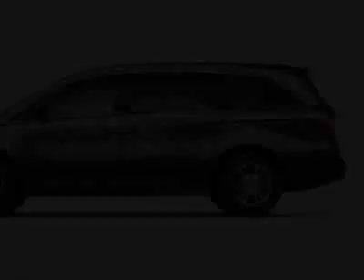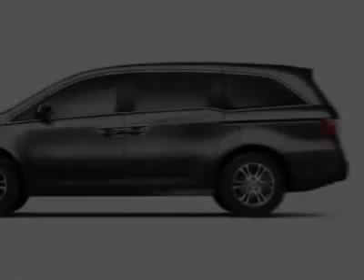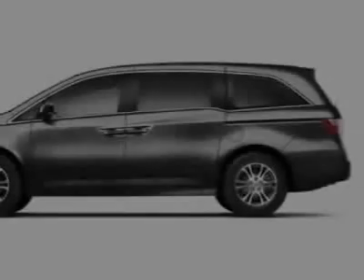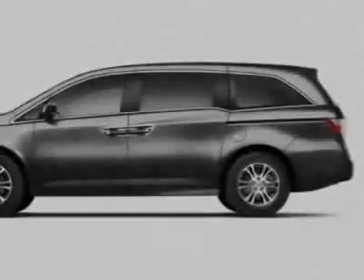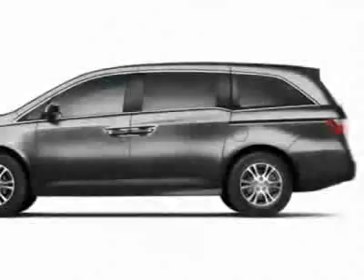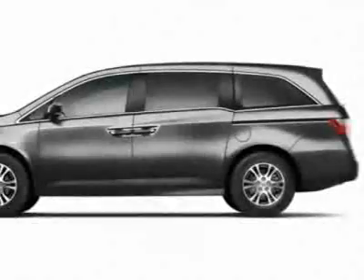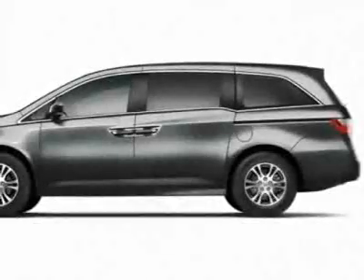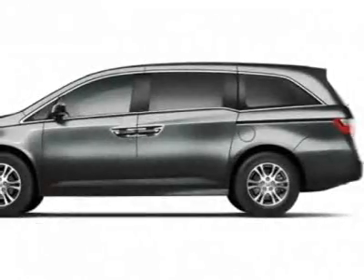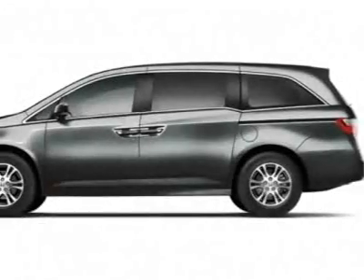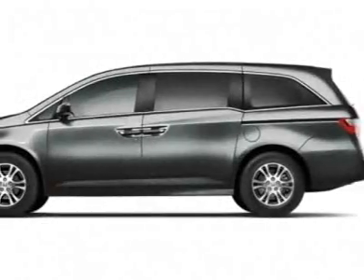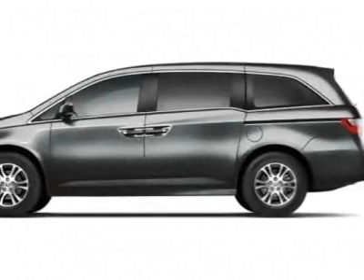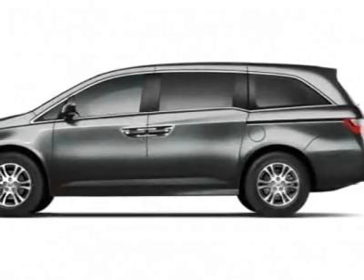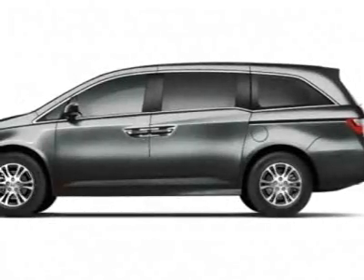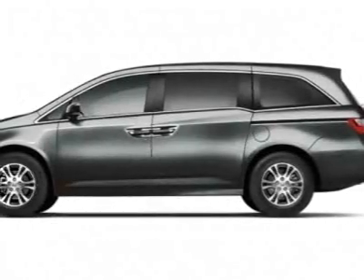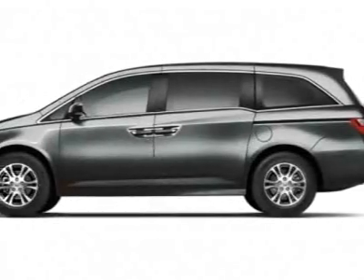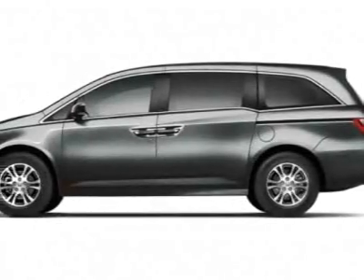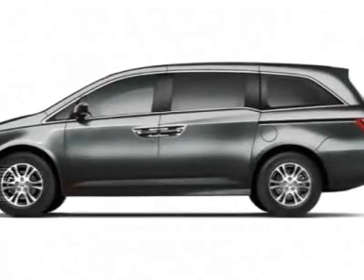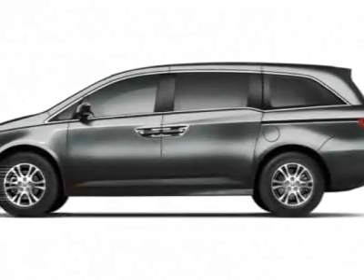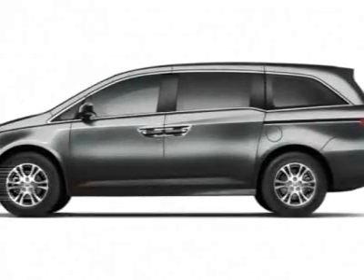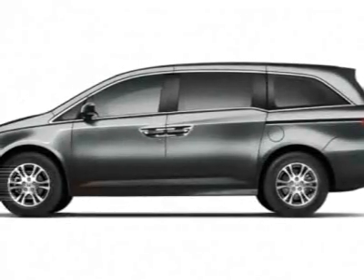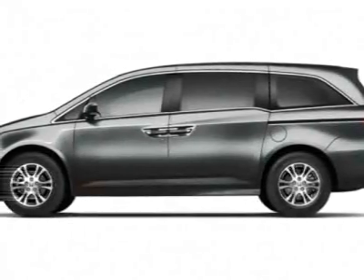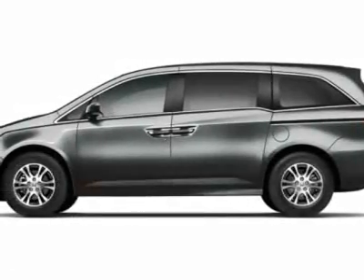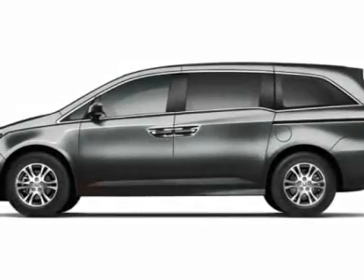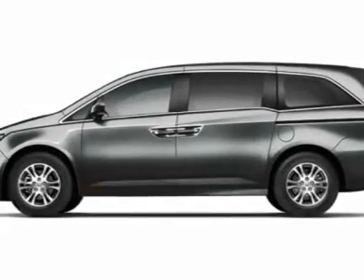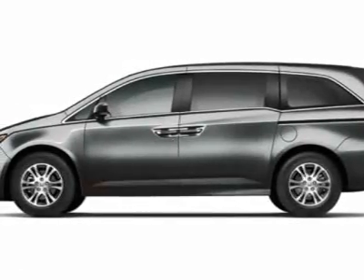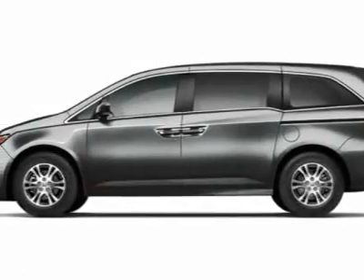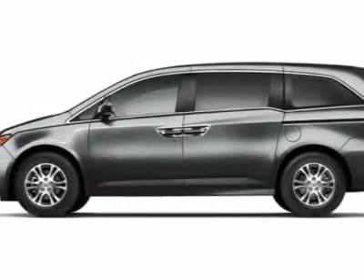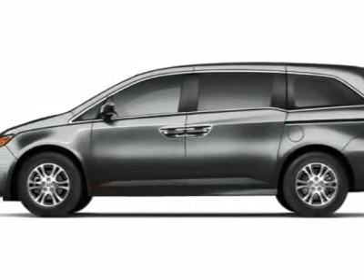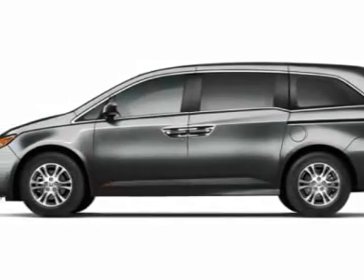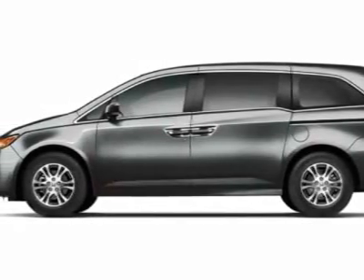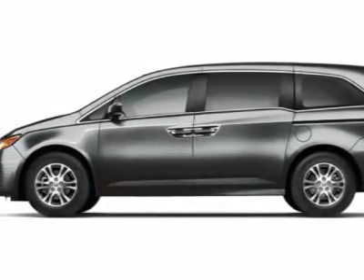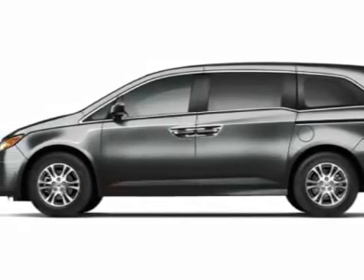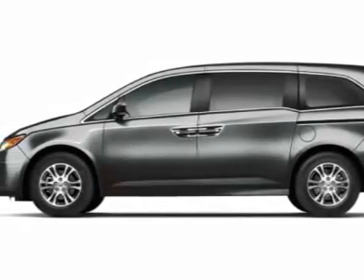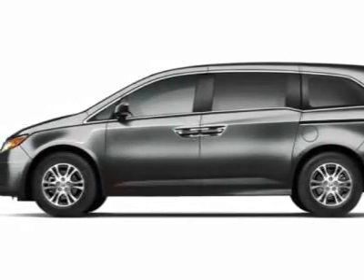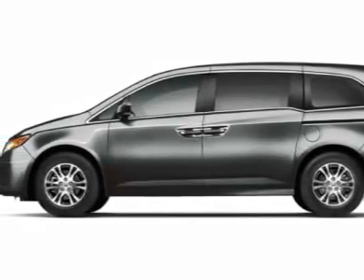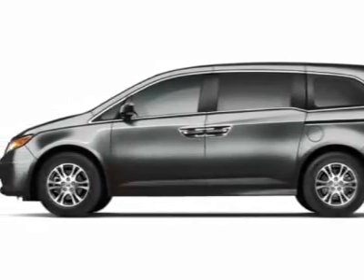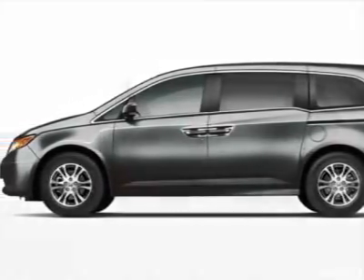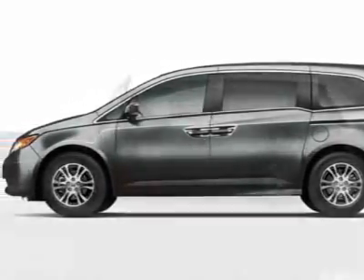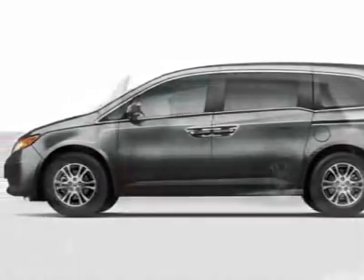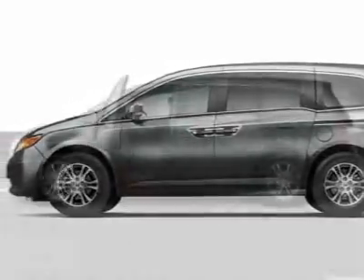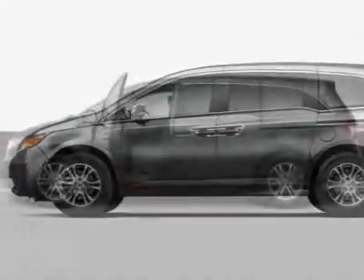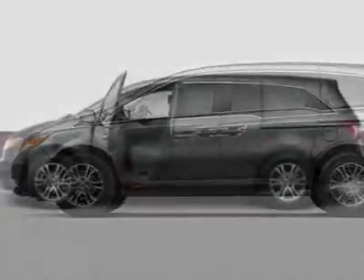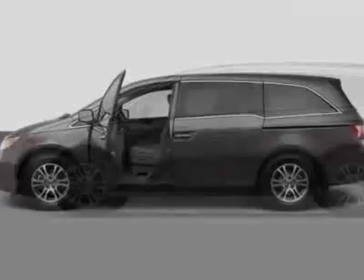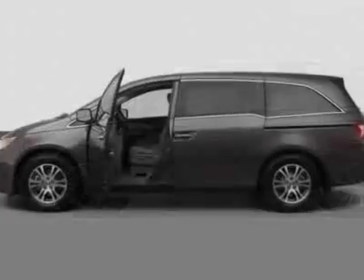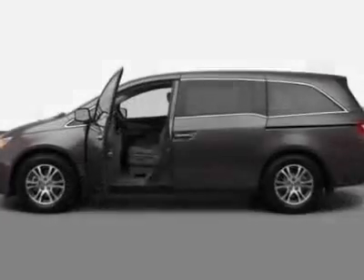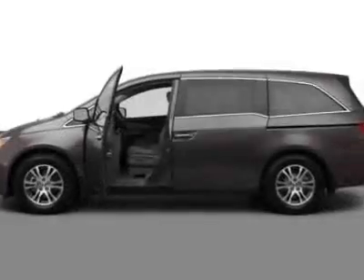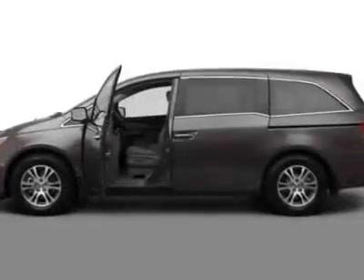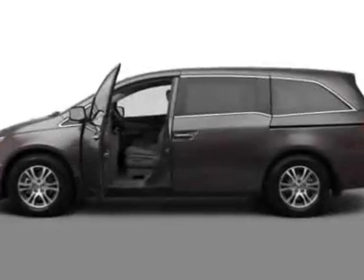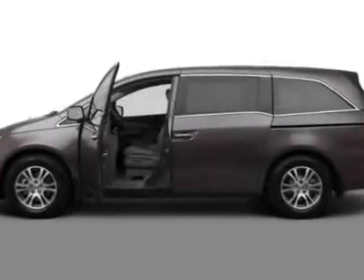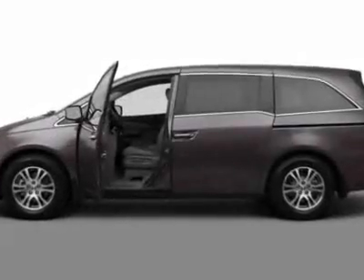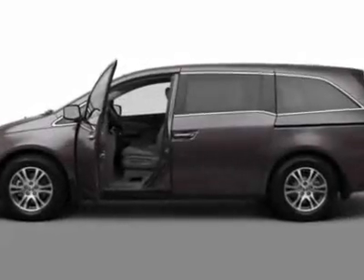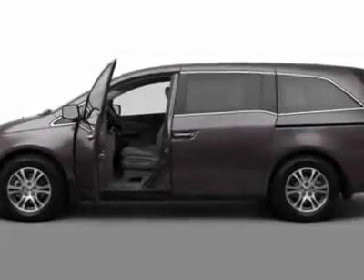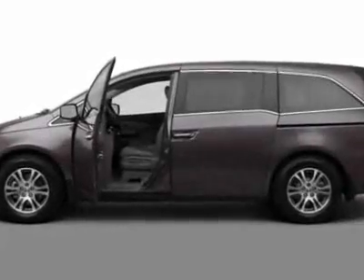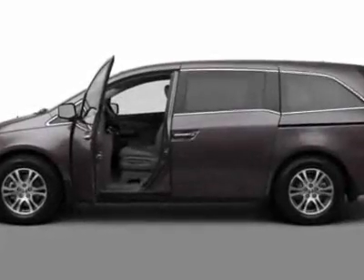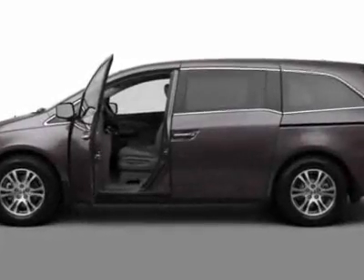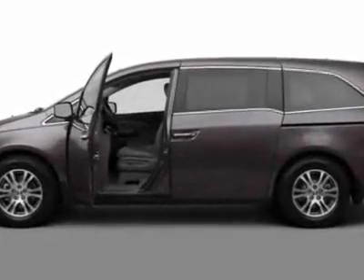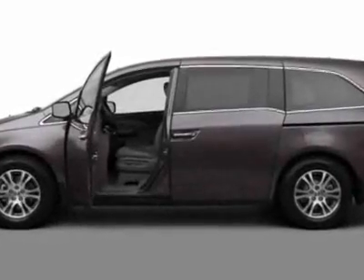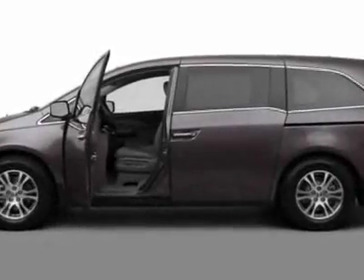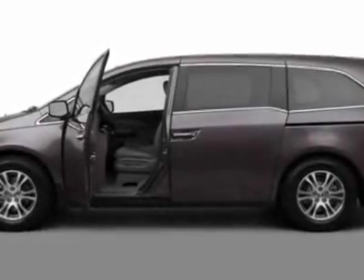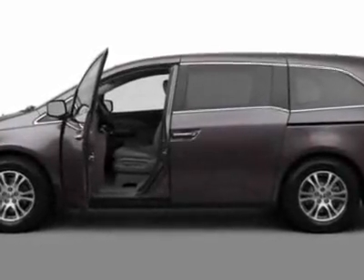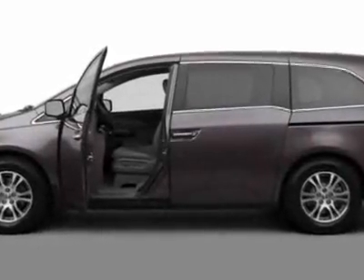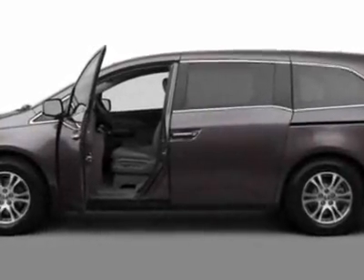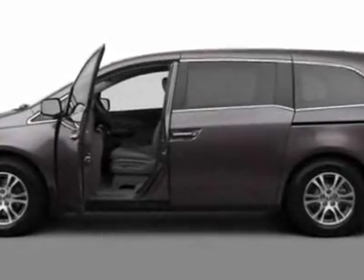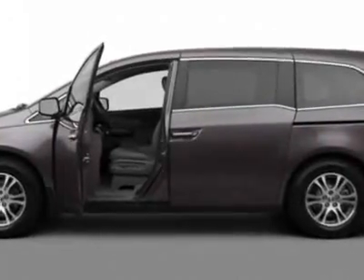Look at this new 2012 Honda Odyssey. For your protection, this vehicle has a full factory warranty.